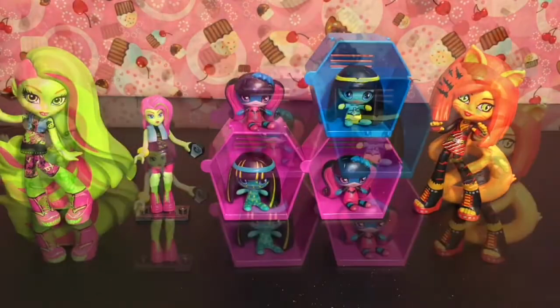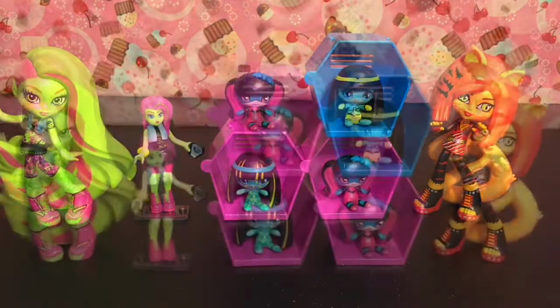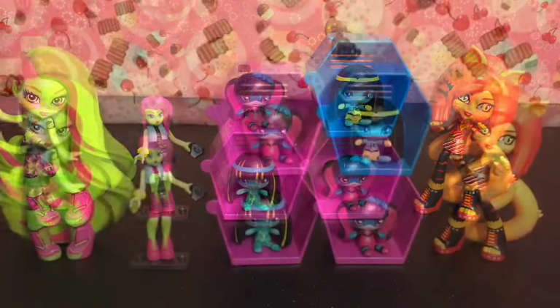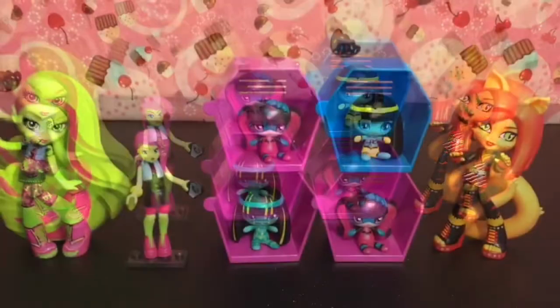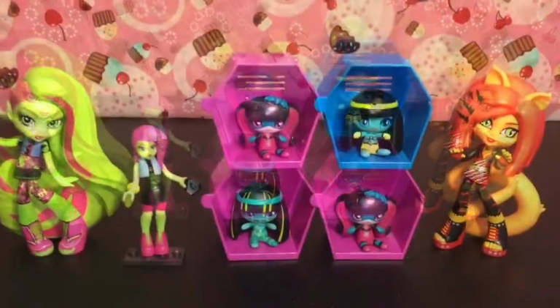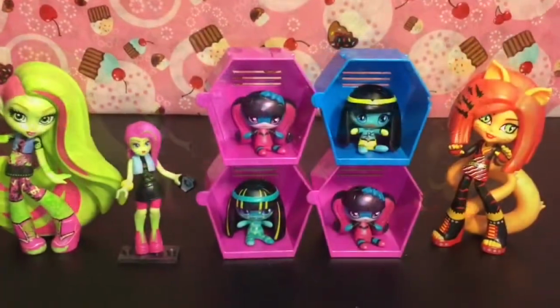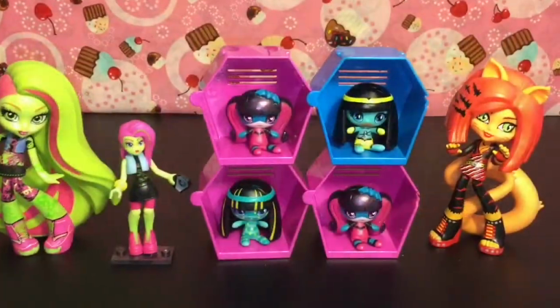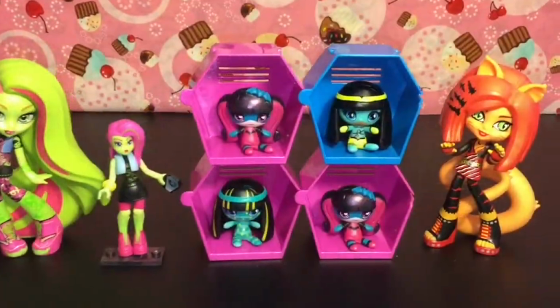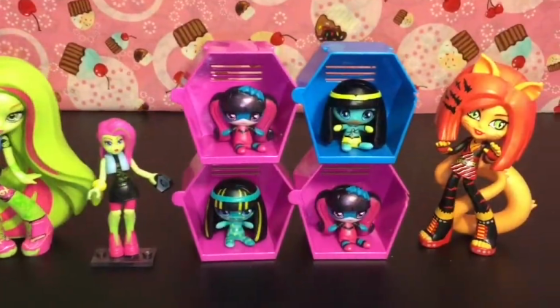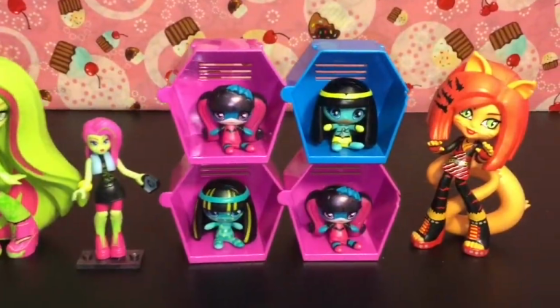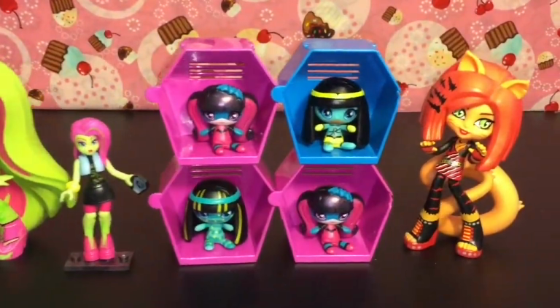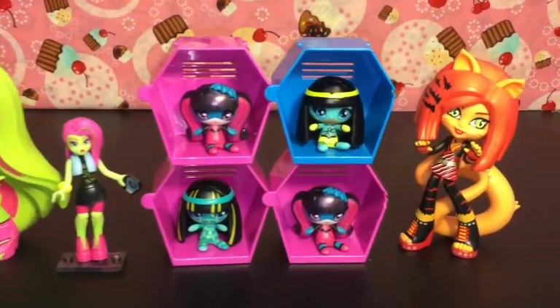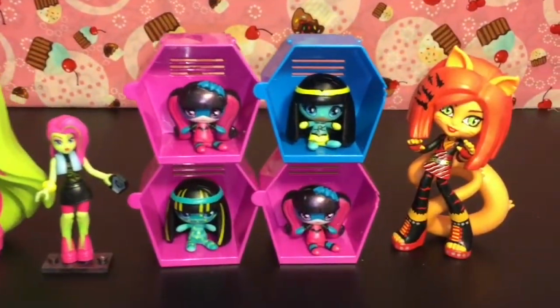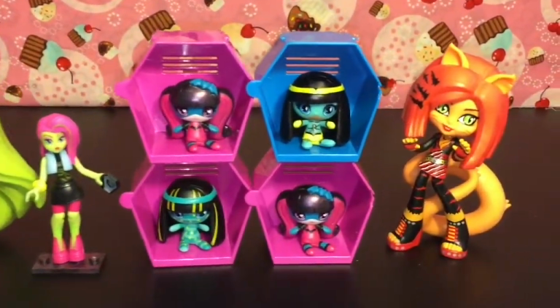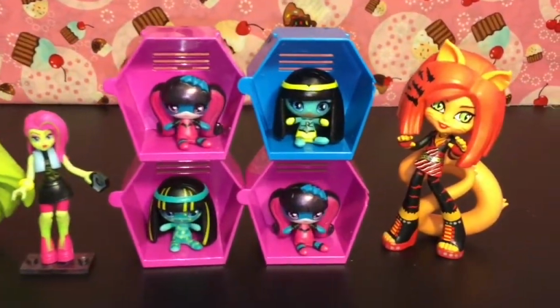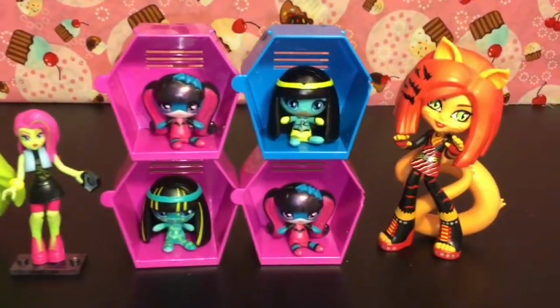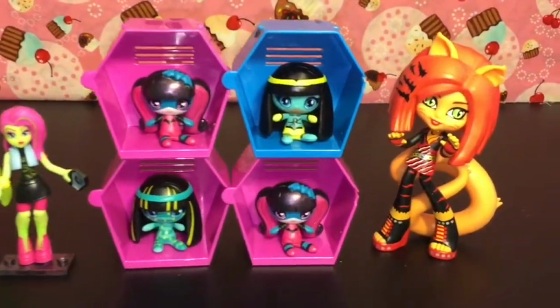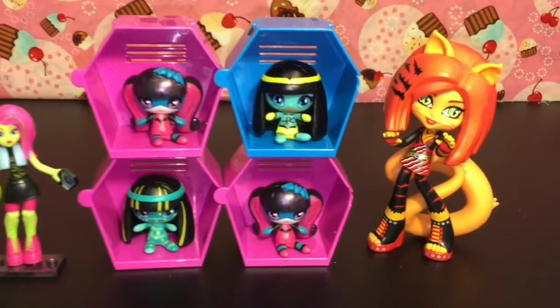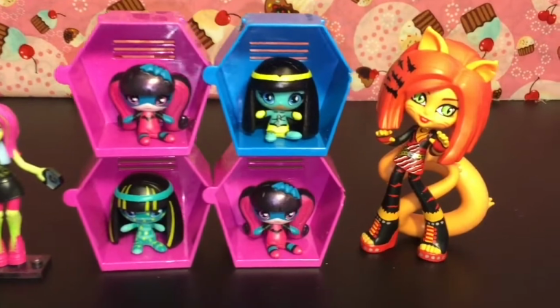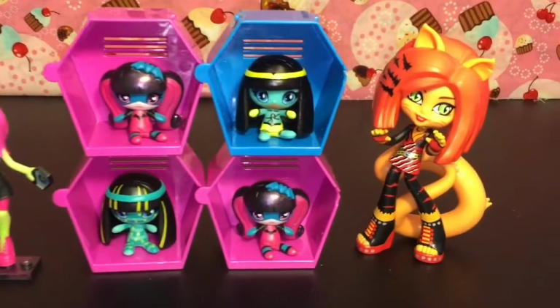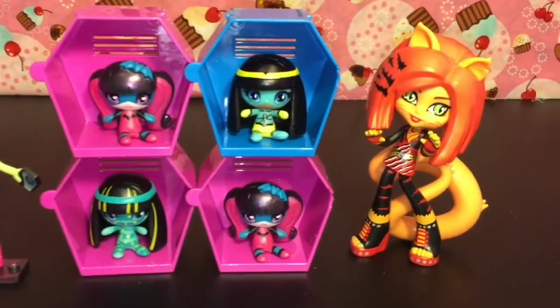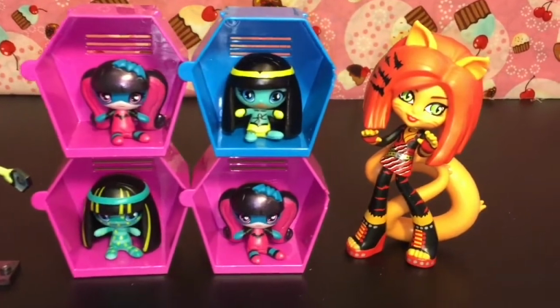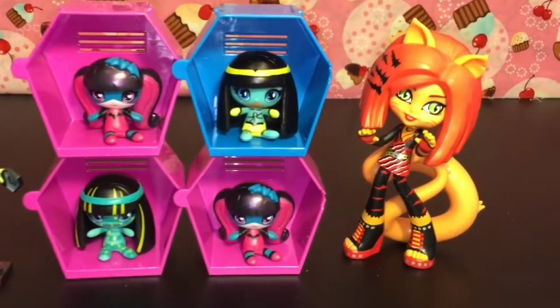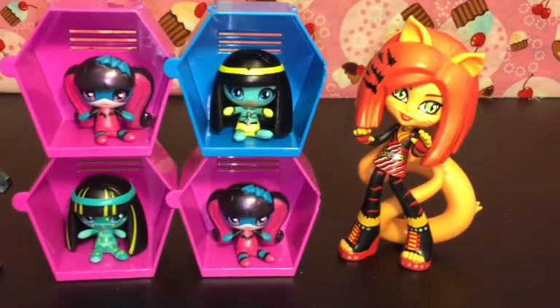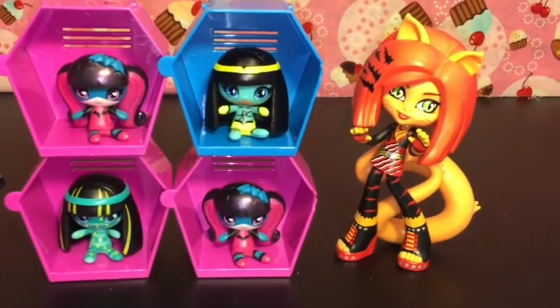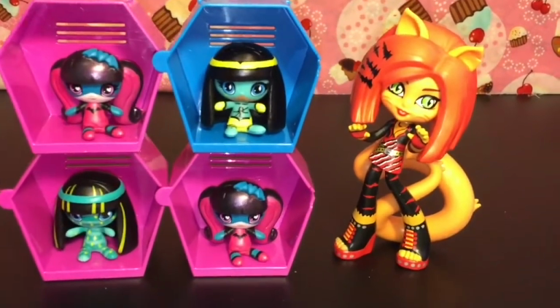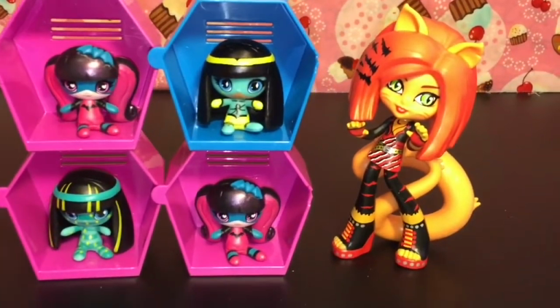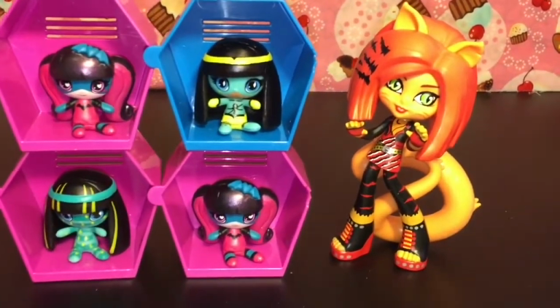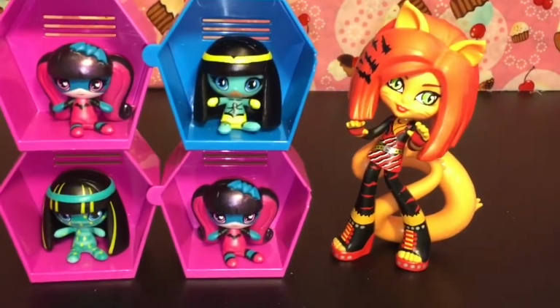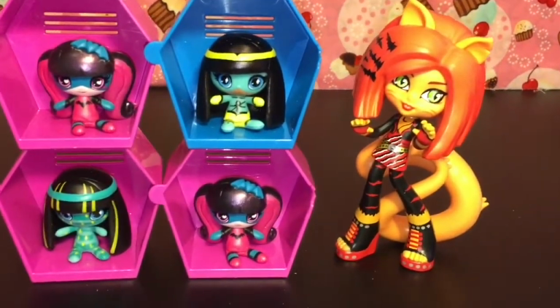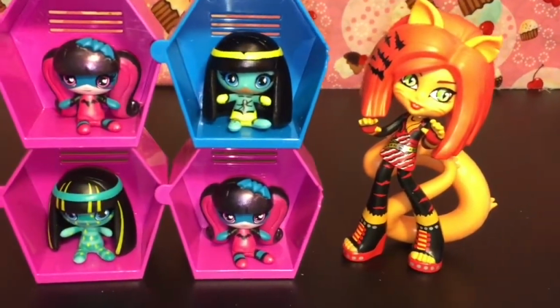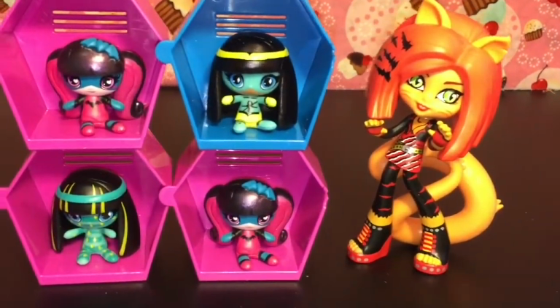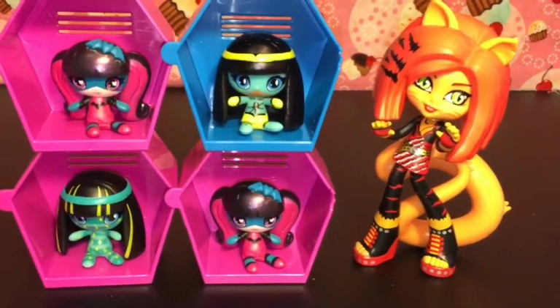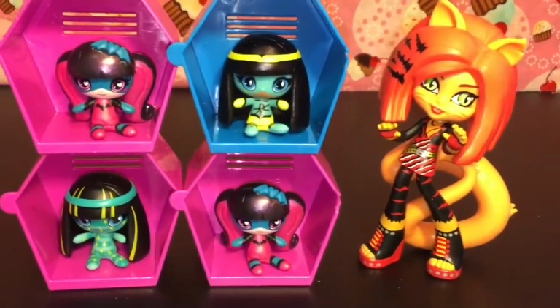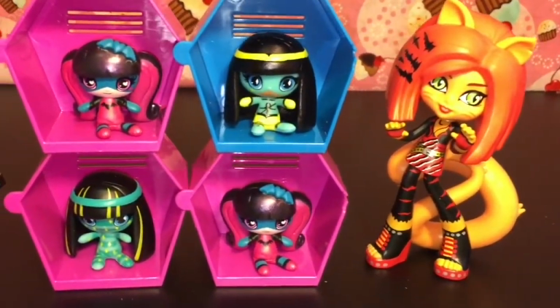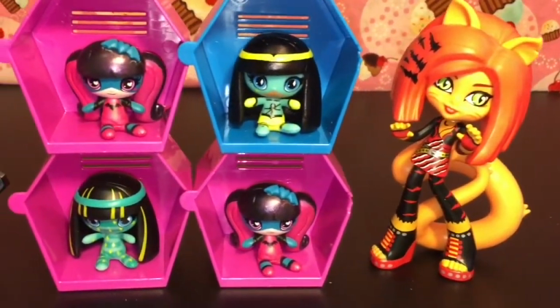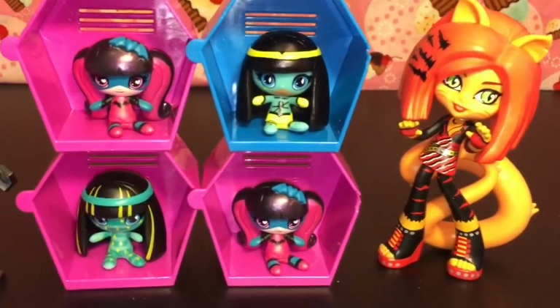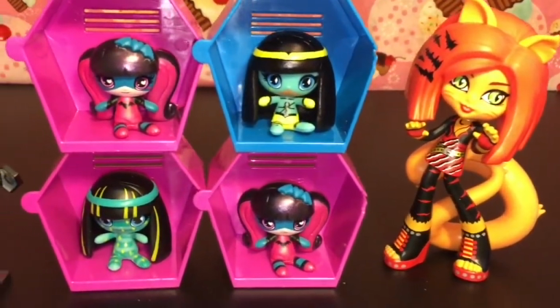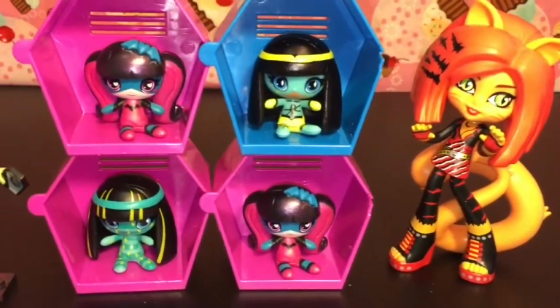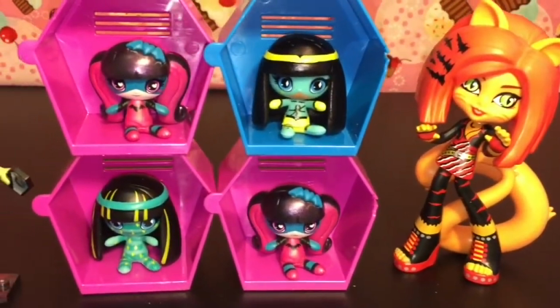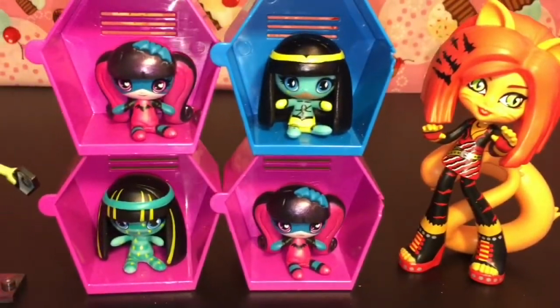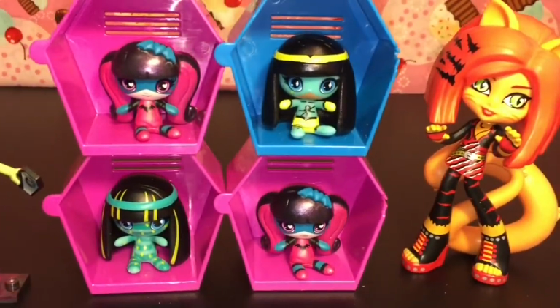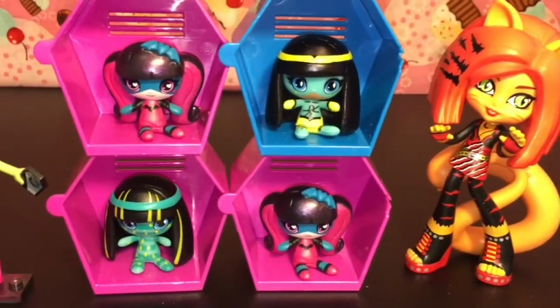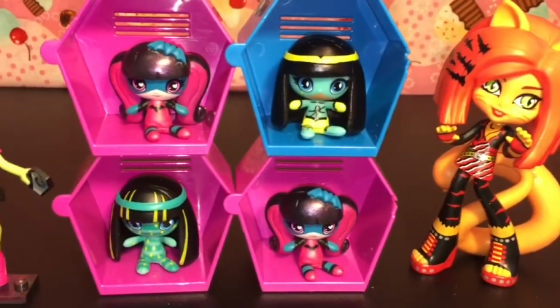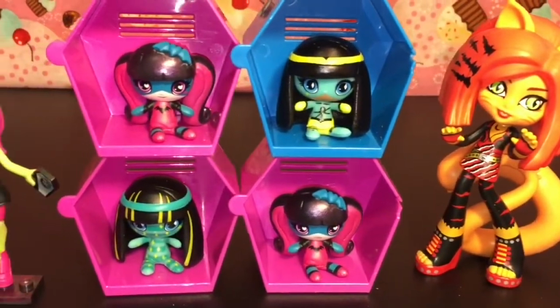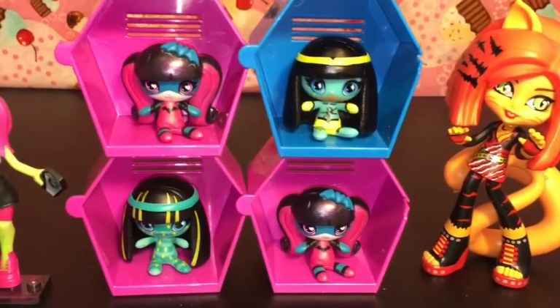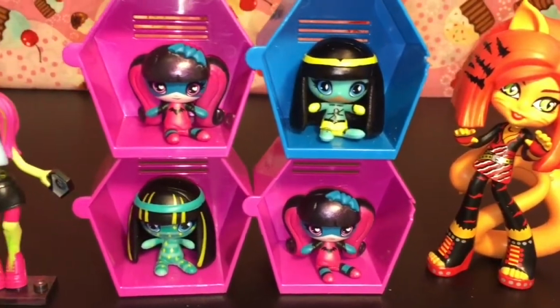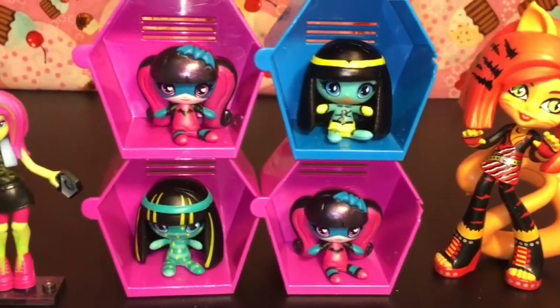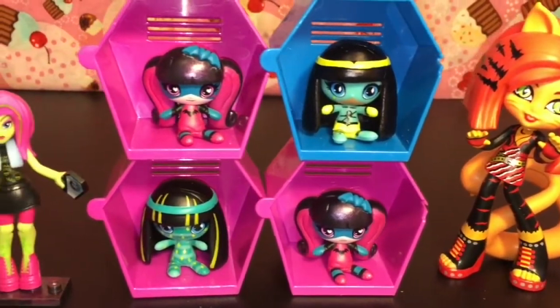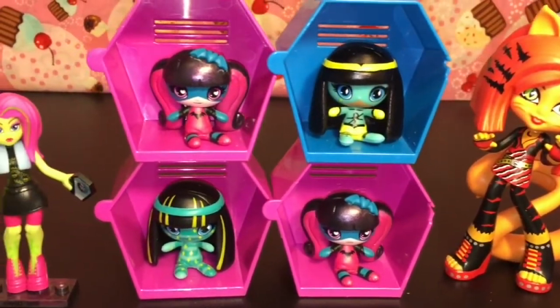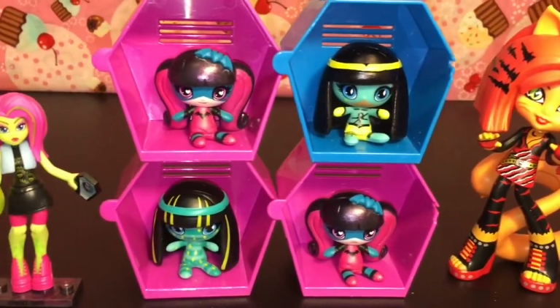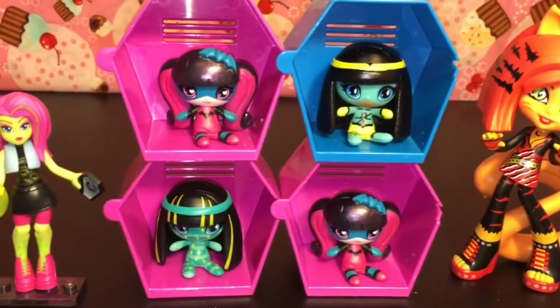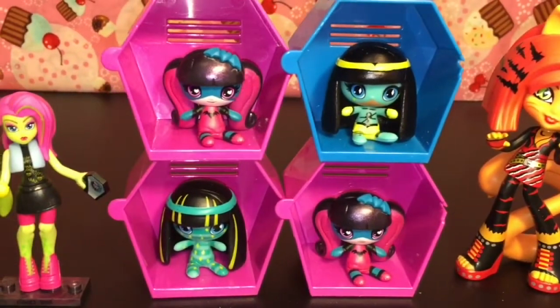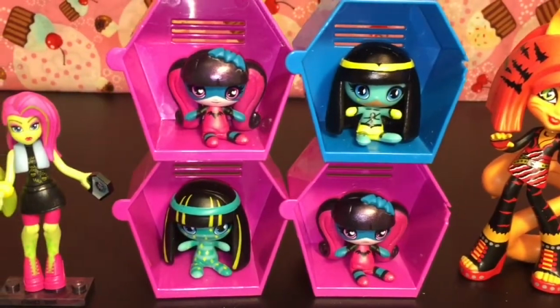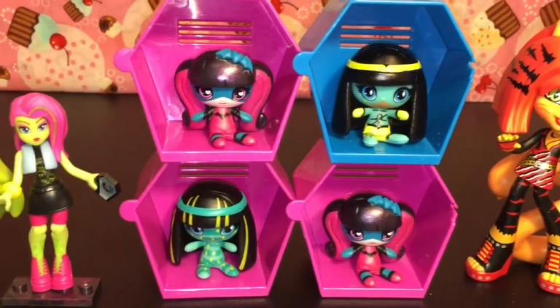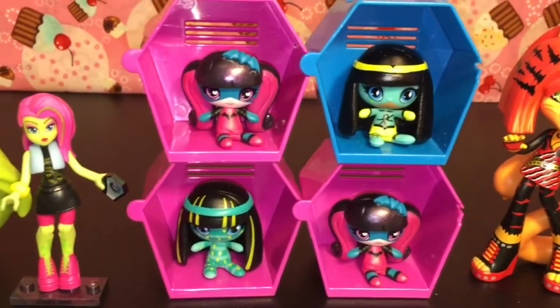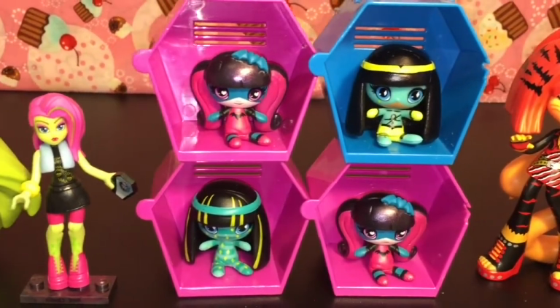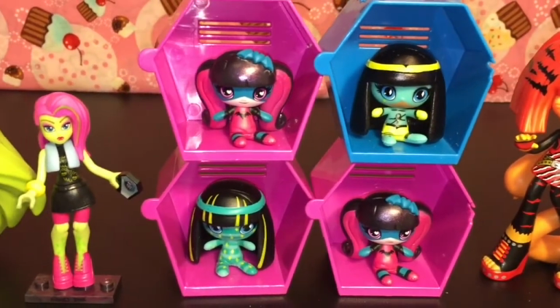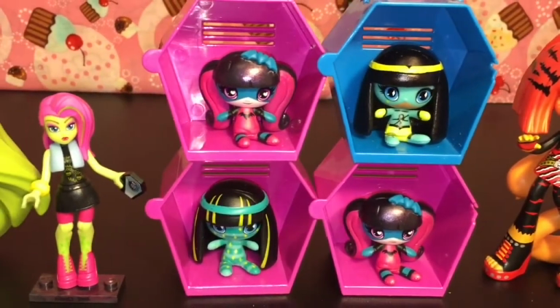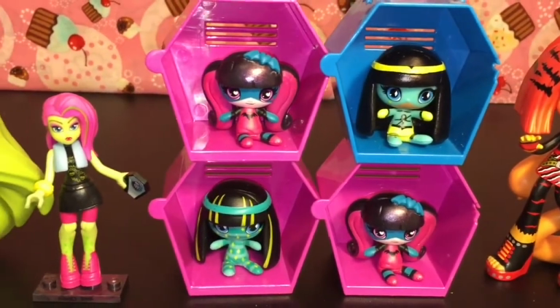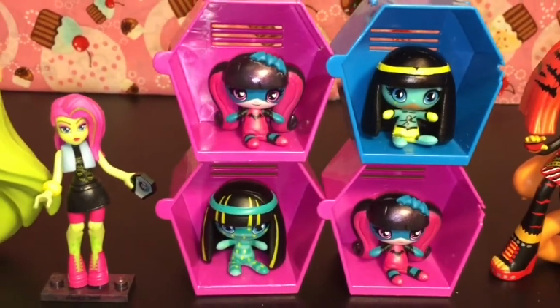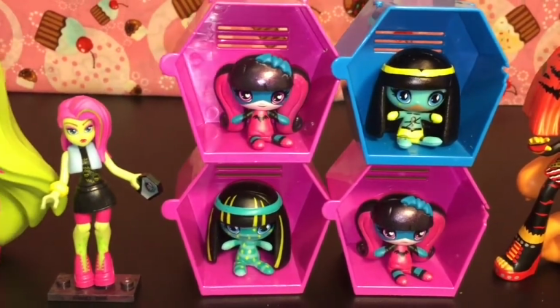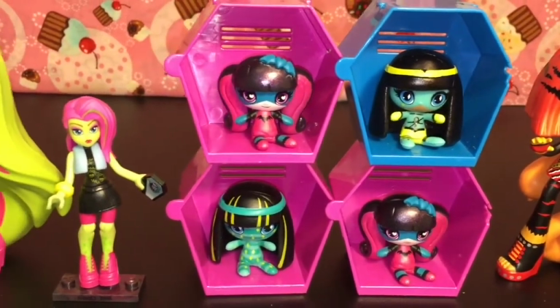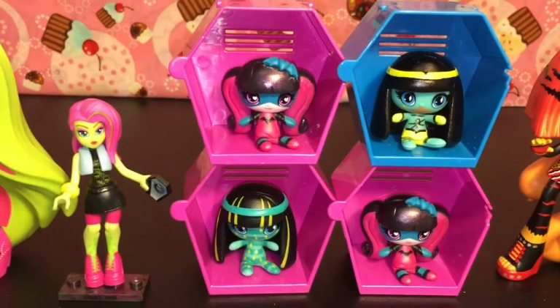So here is another look at all our cool Monster High toys we opened today. Do let me know which ones were your favorites in the comments section below.